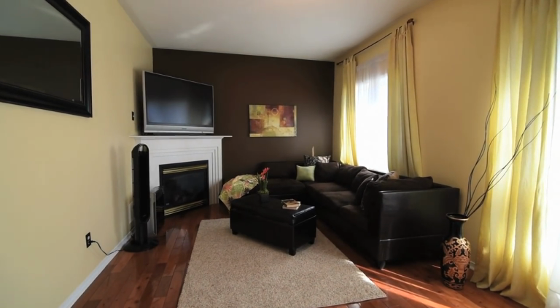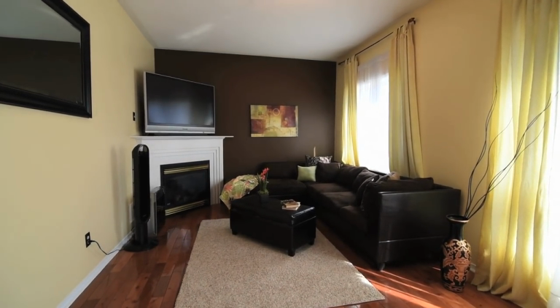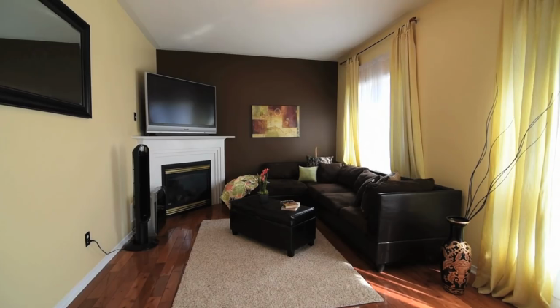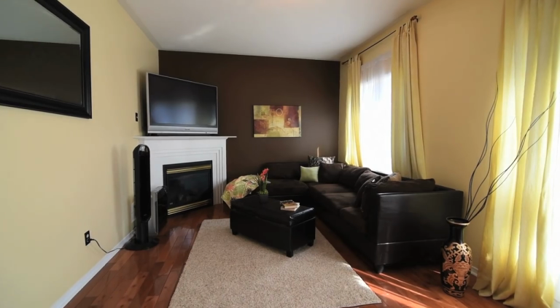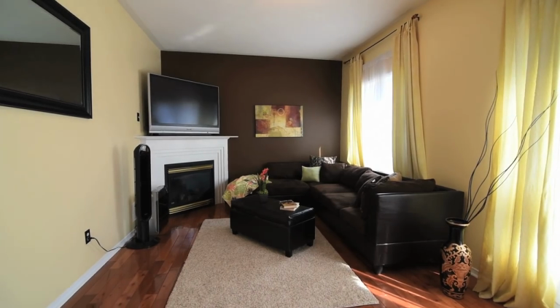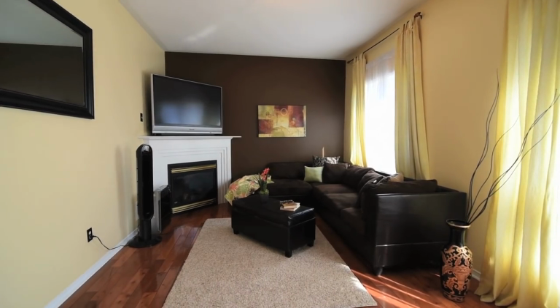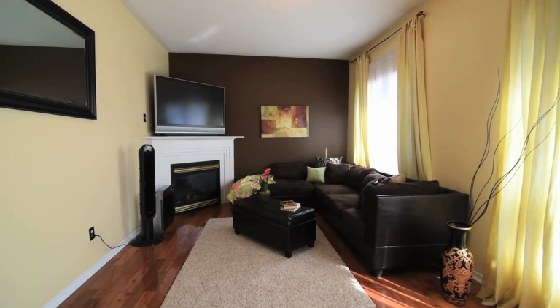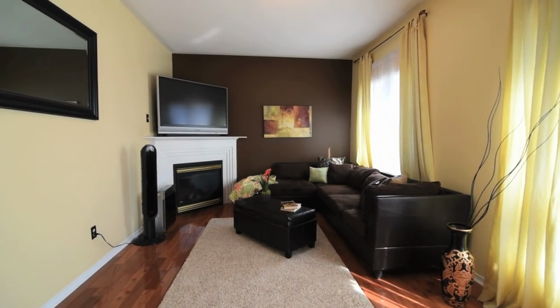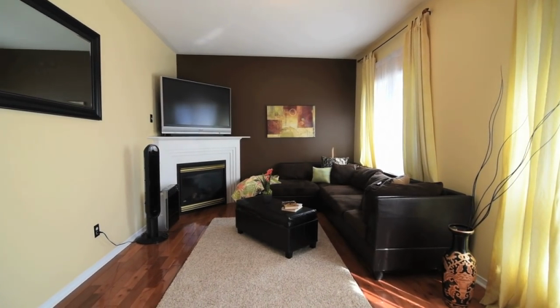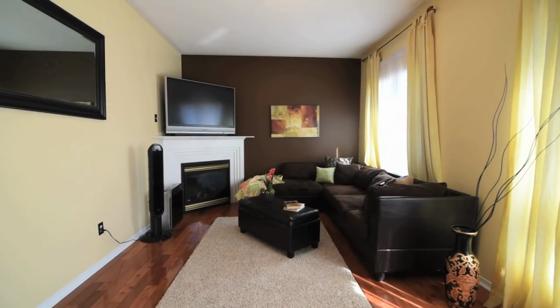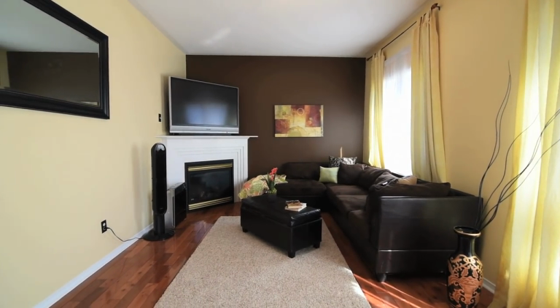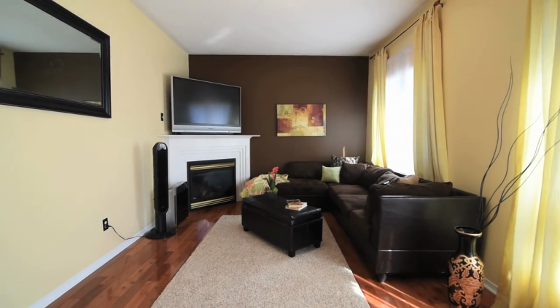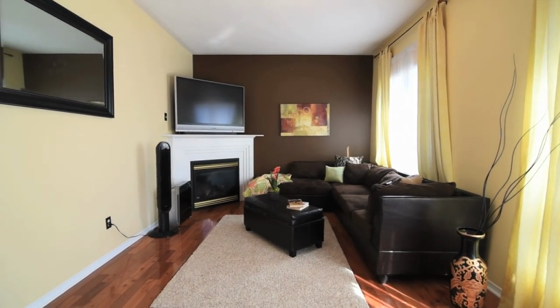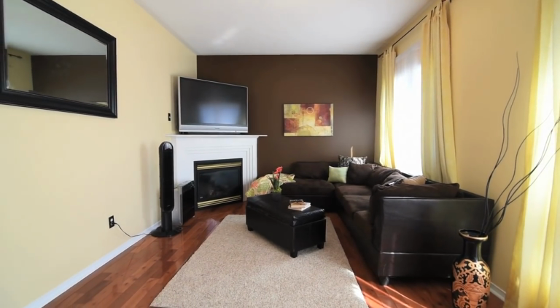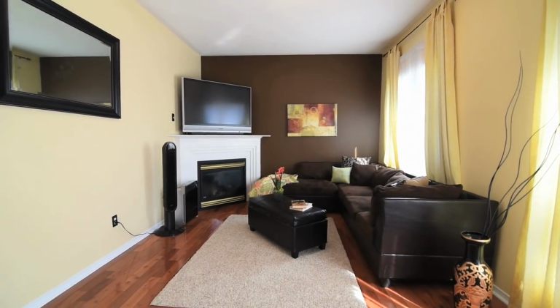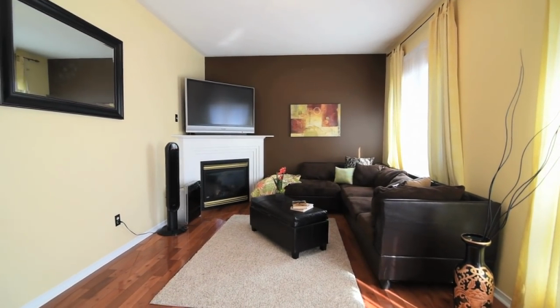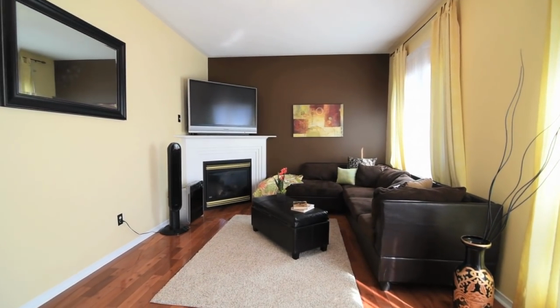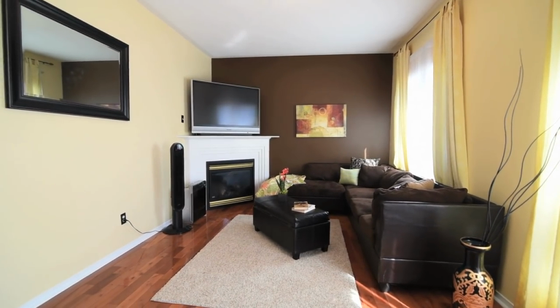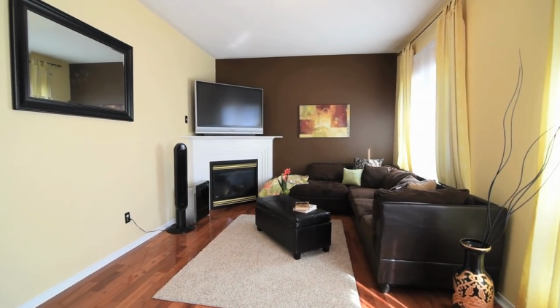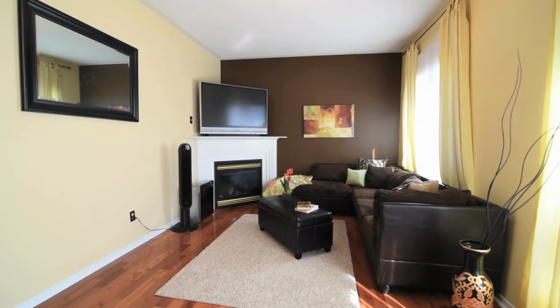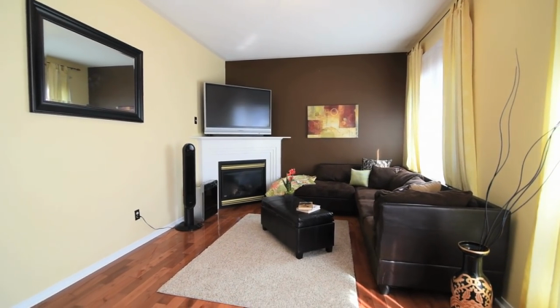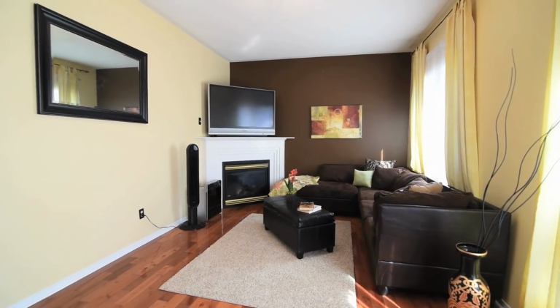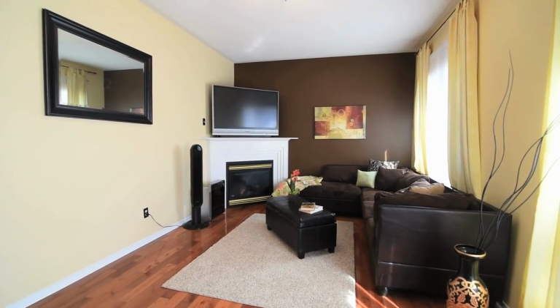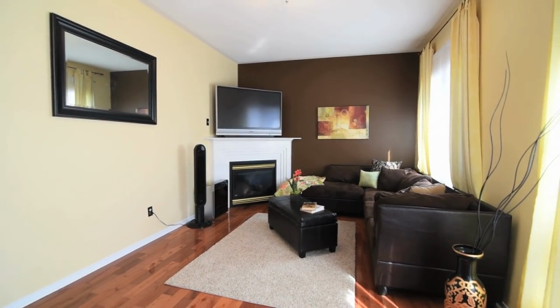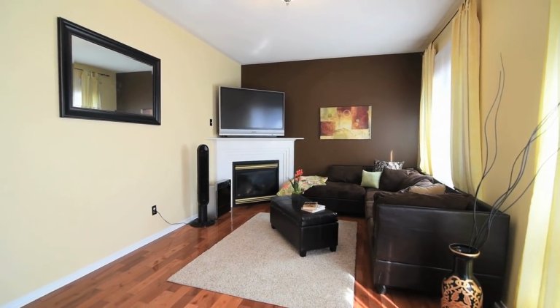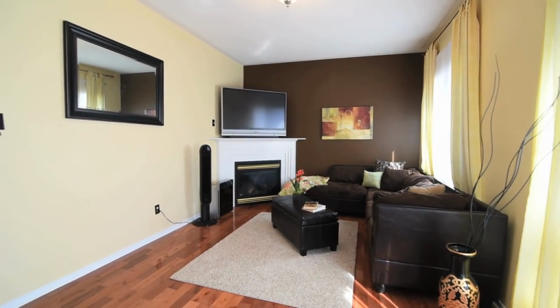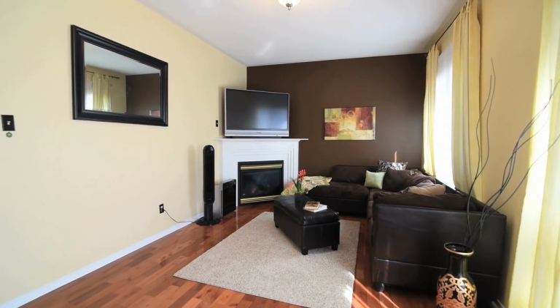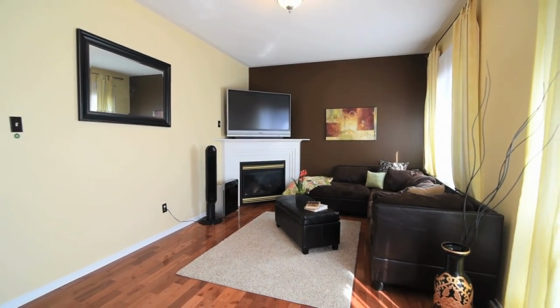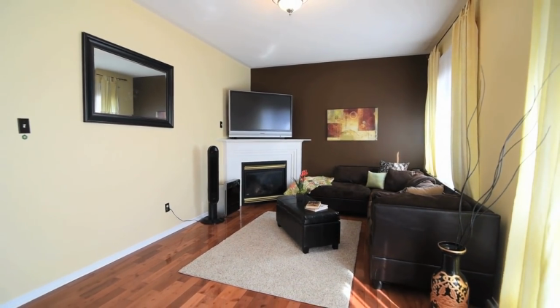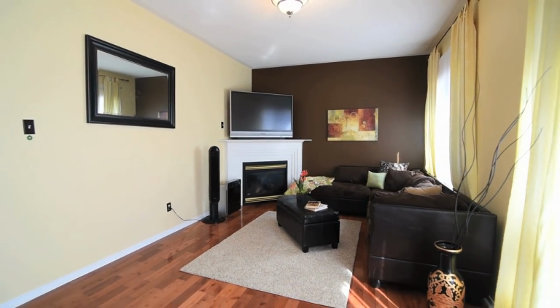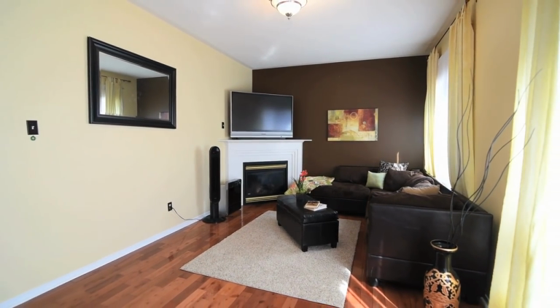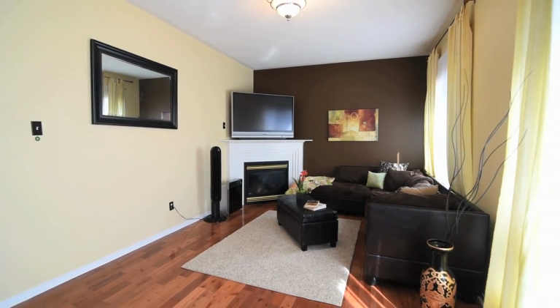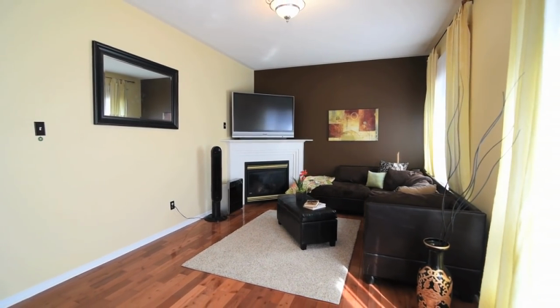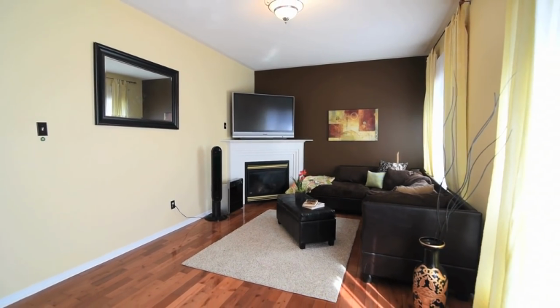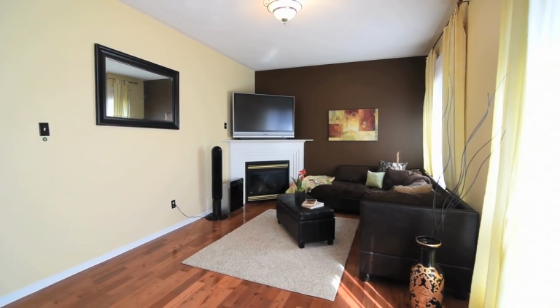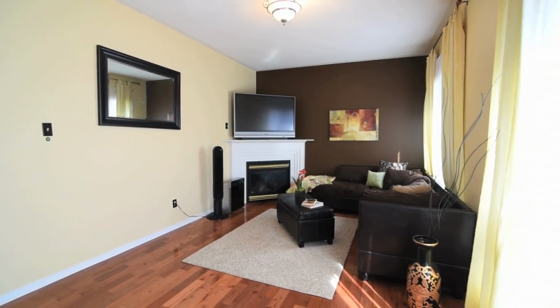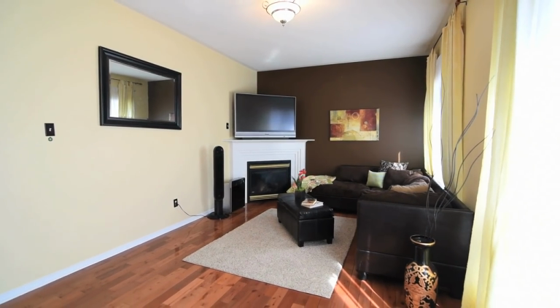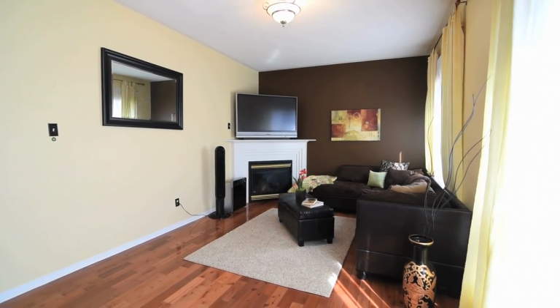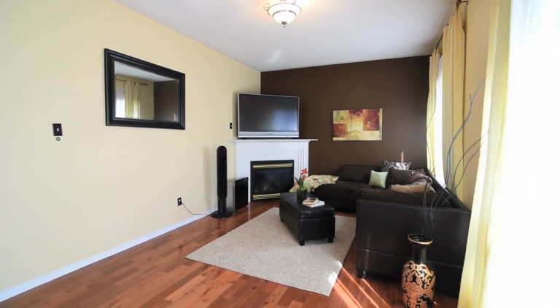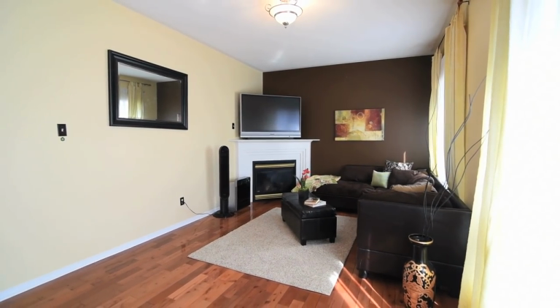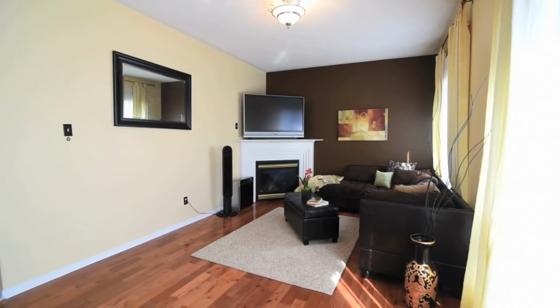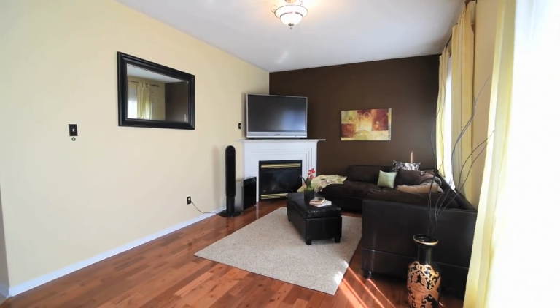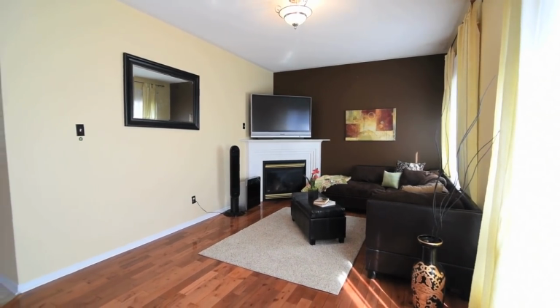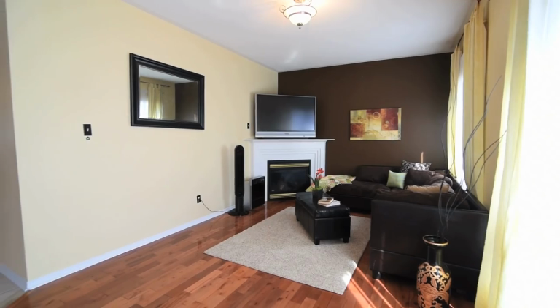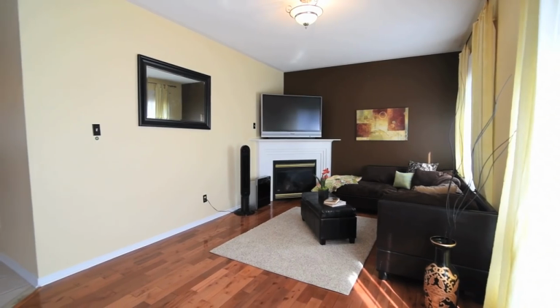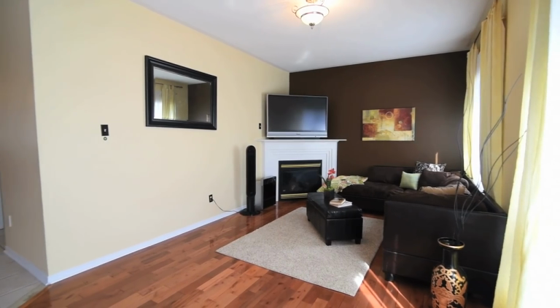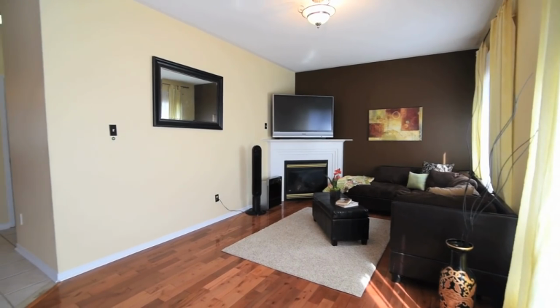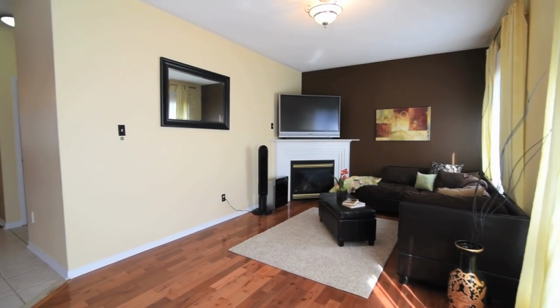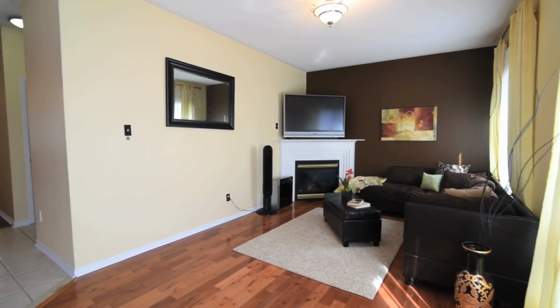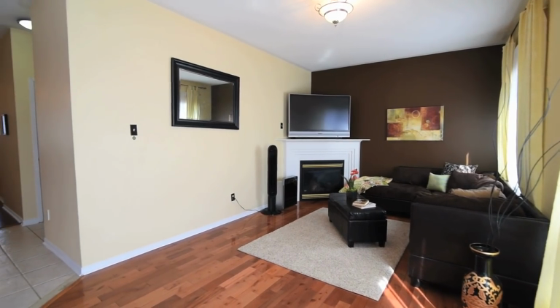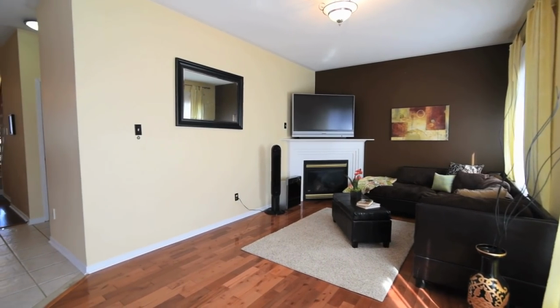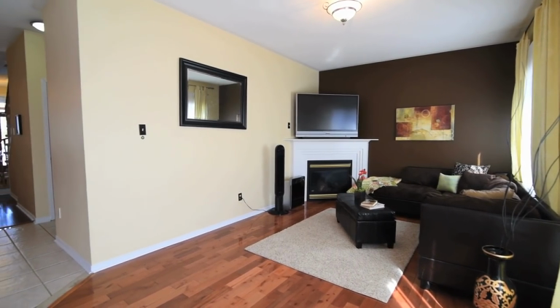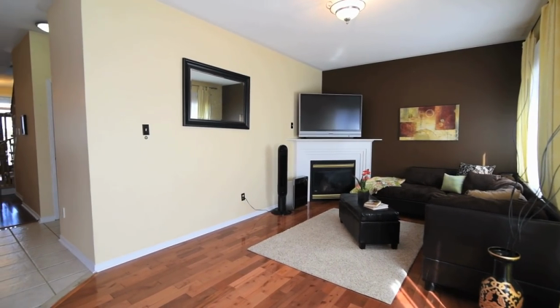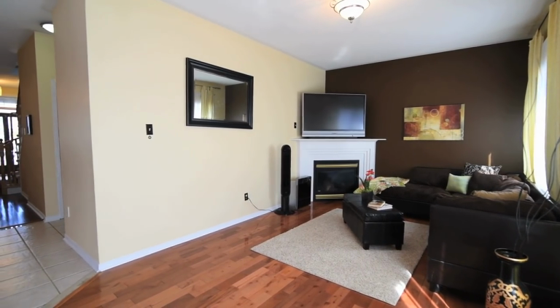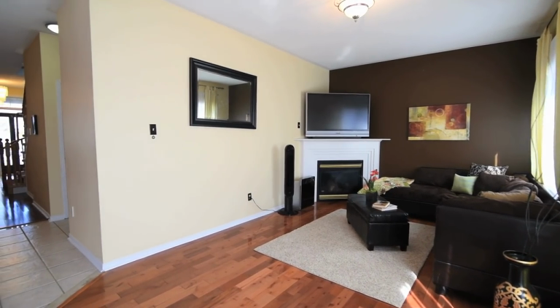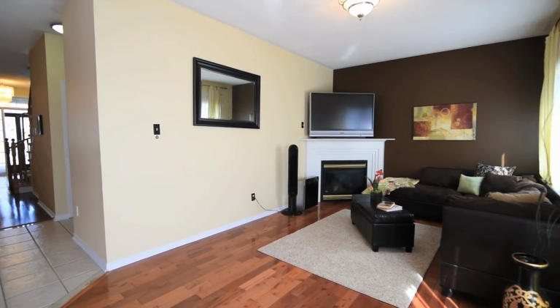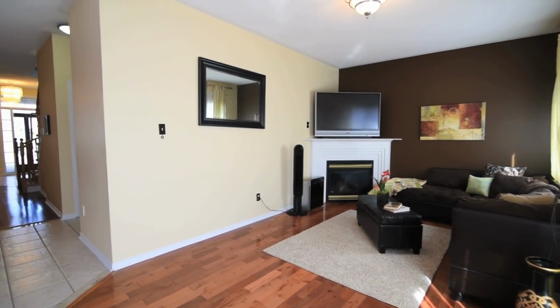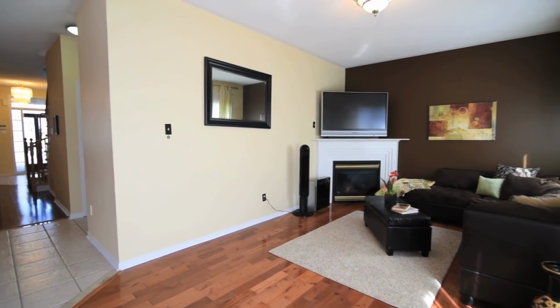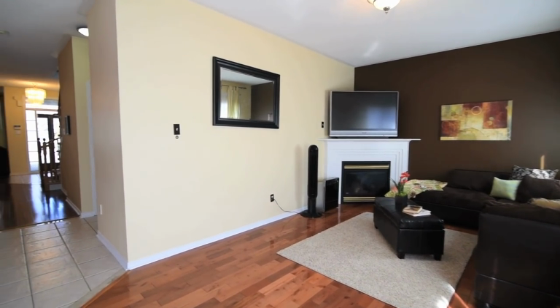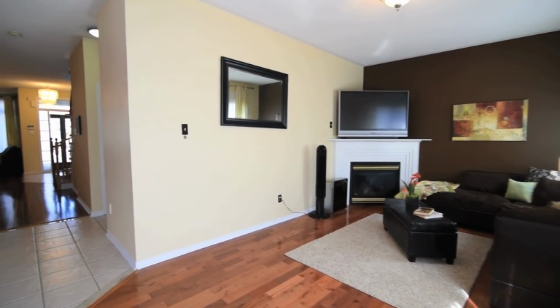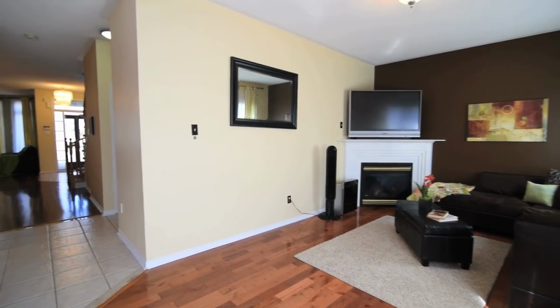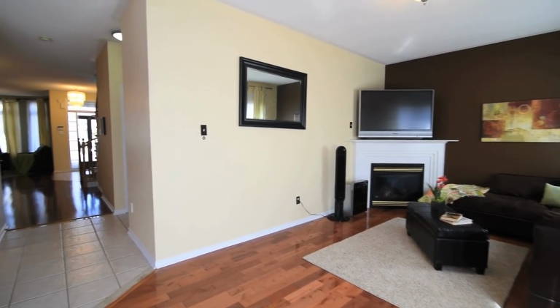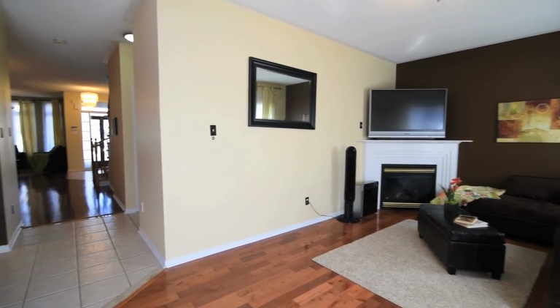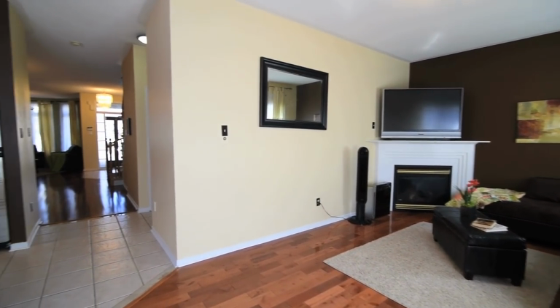The sun-filled family room is finished with gleaming hardwood floors, and additional warmth from a corner gas fireplace spreads throughout the room.